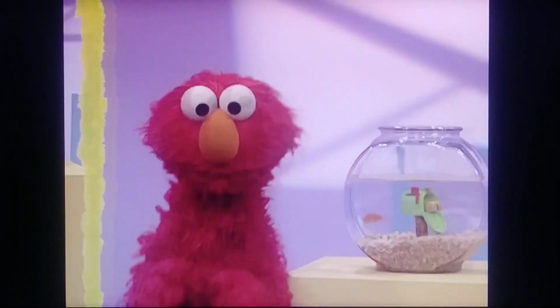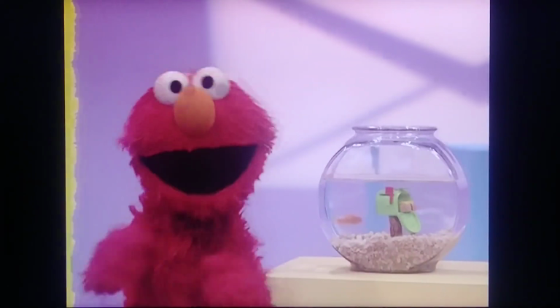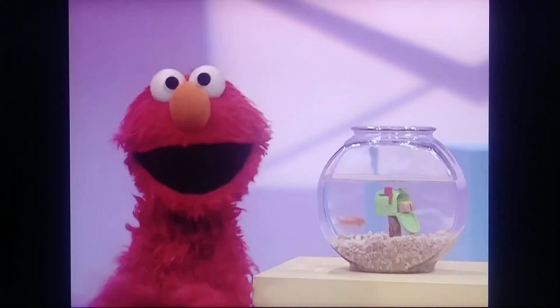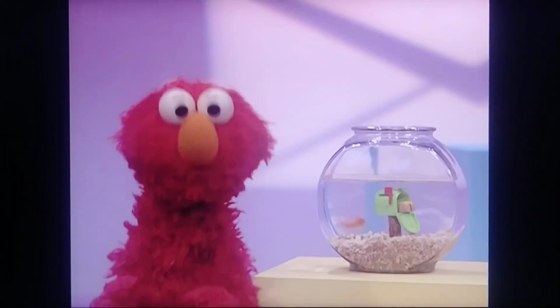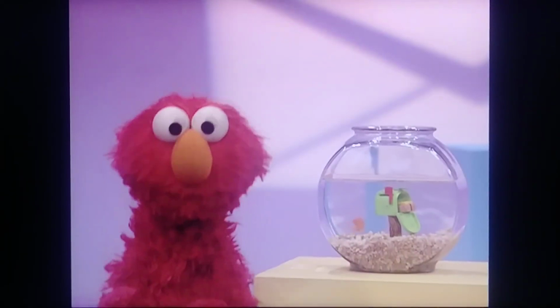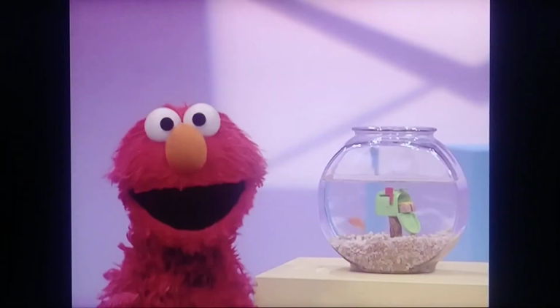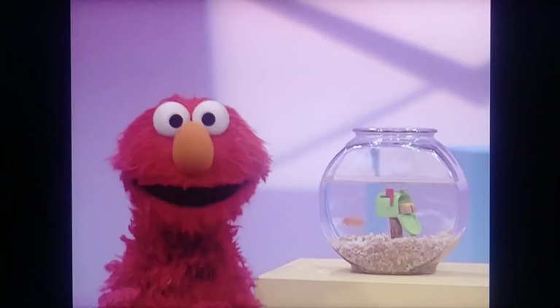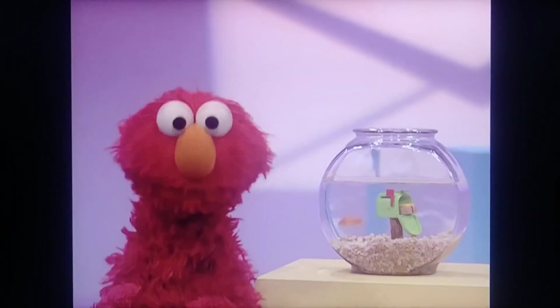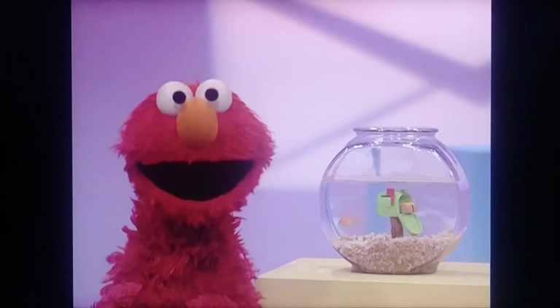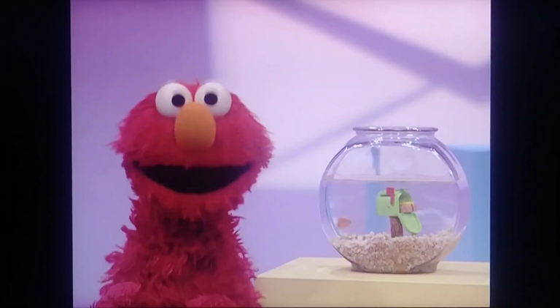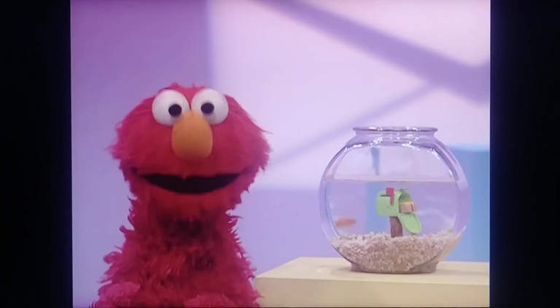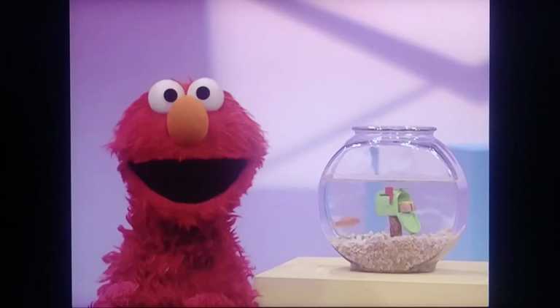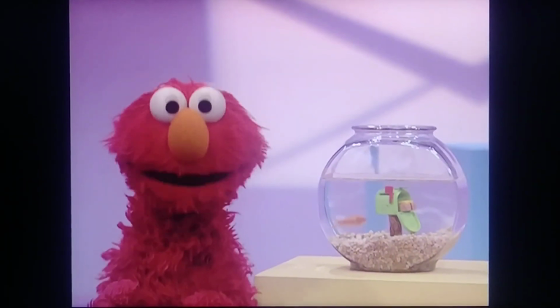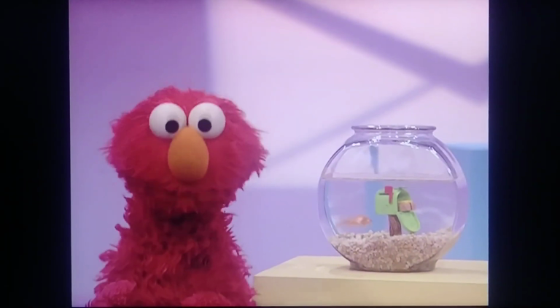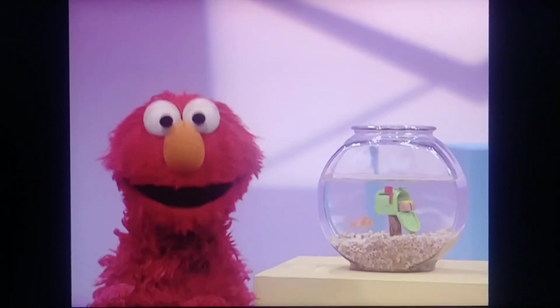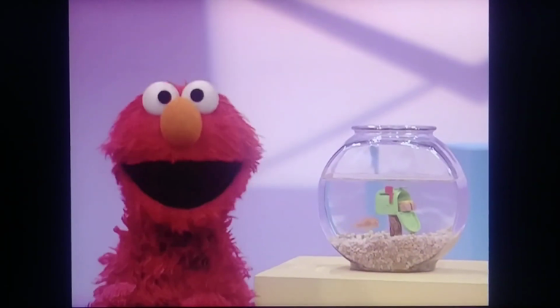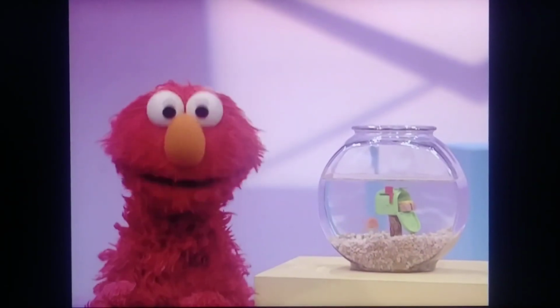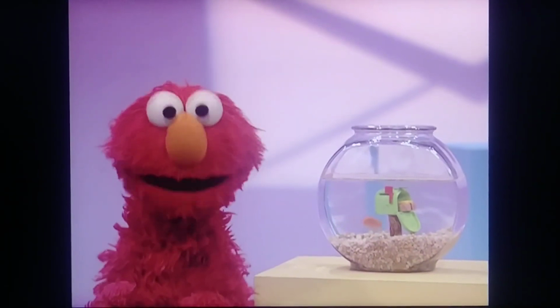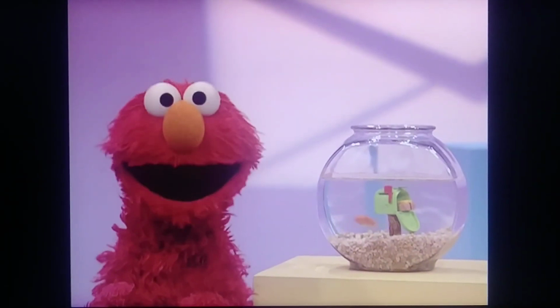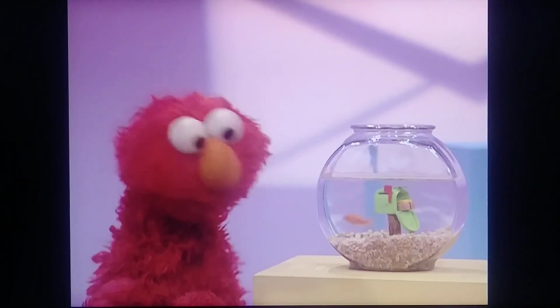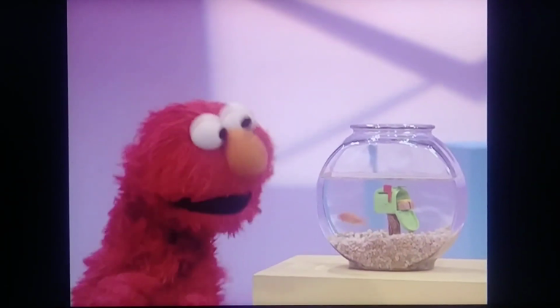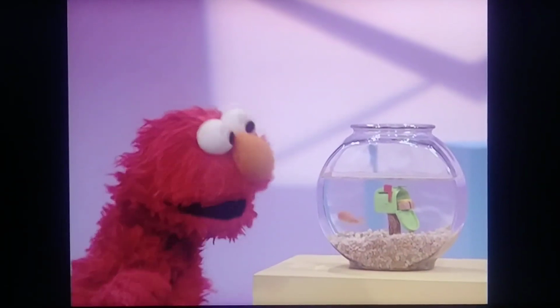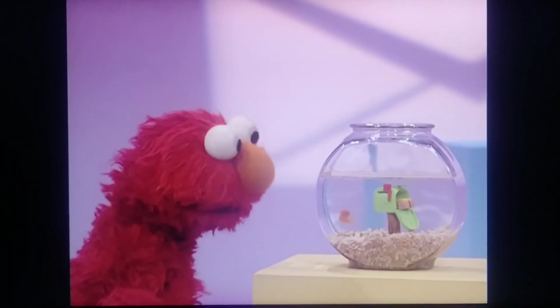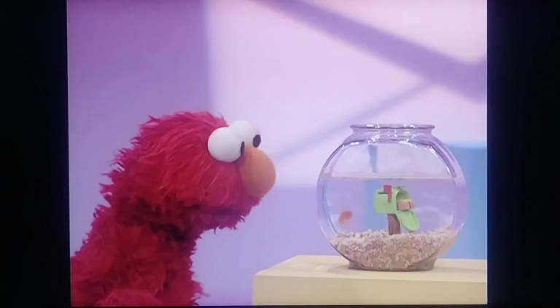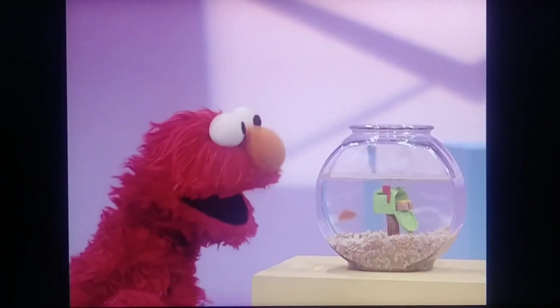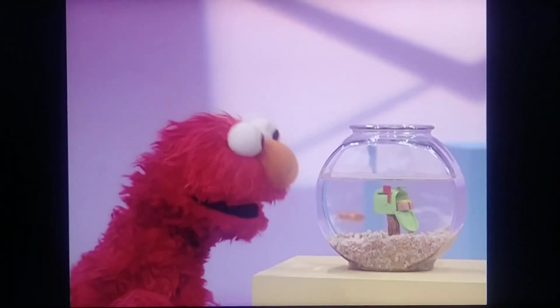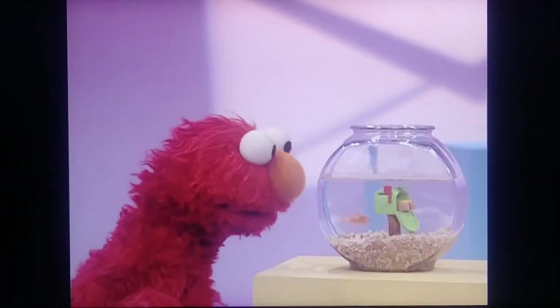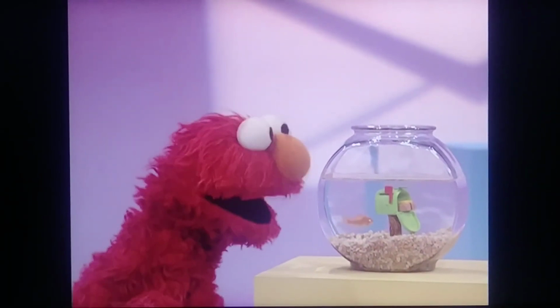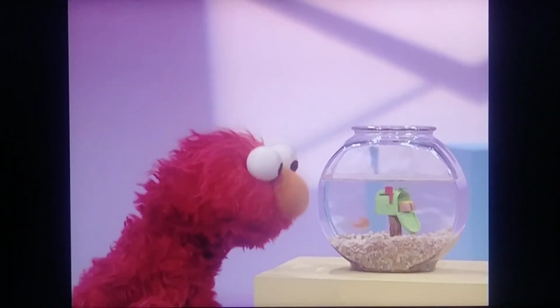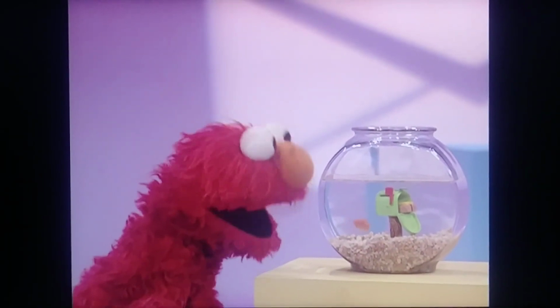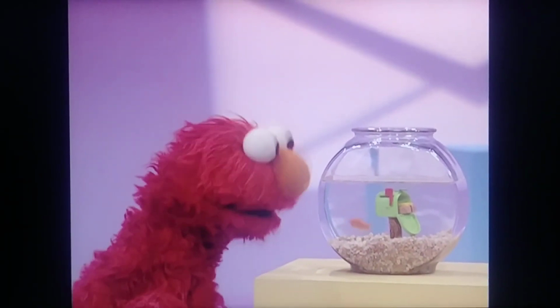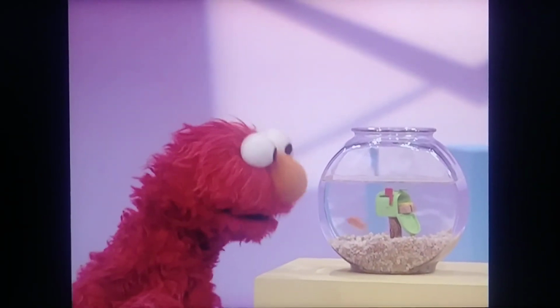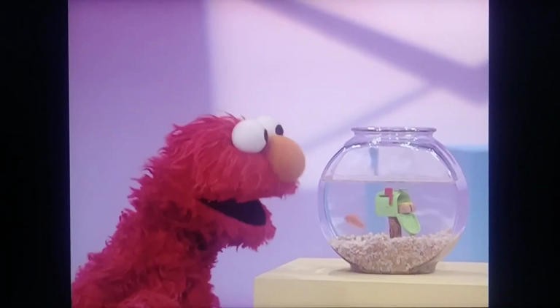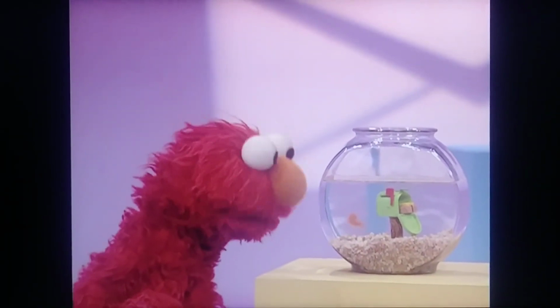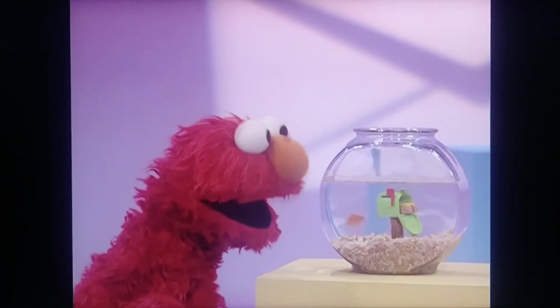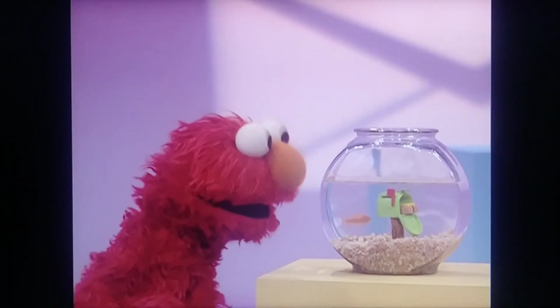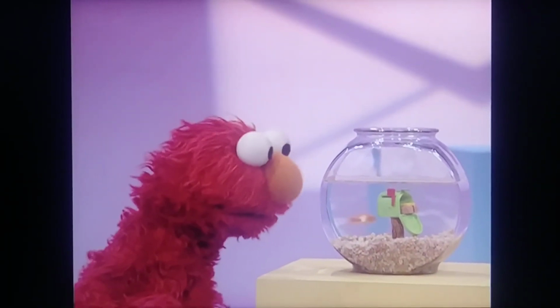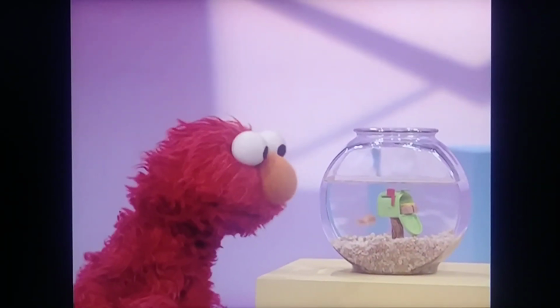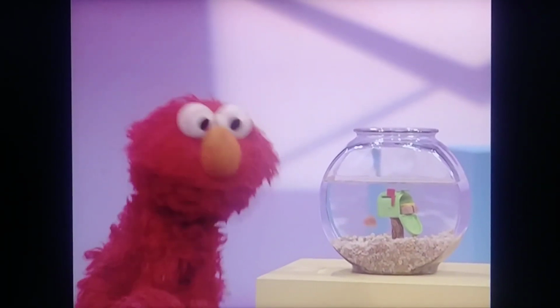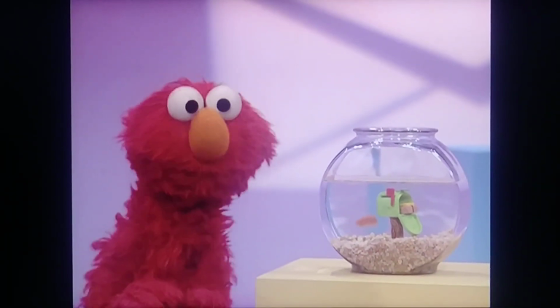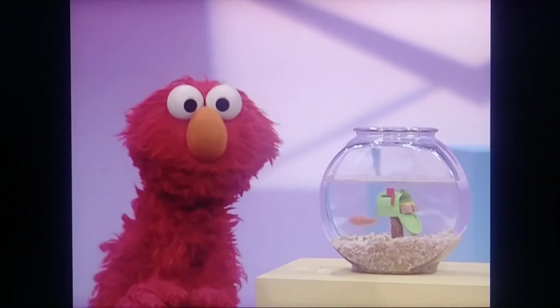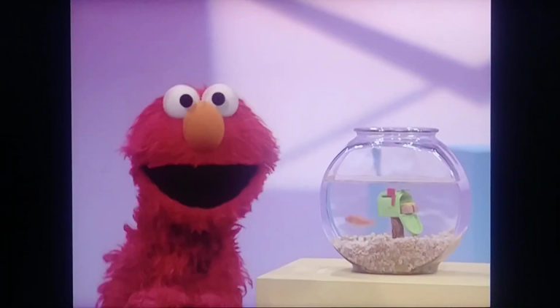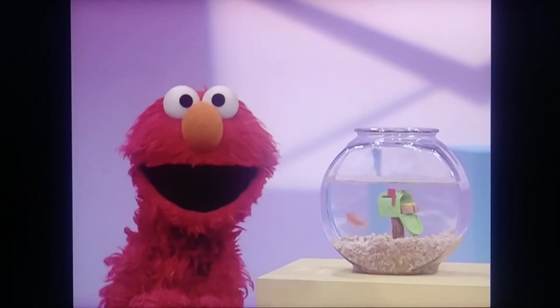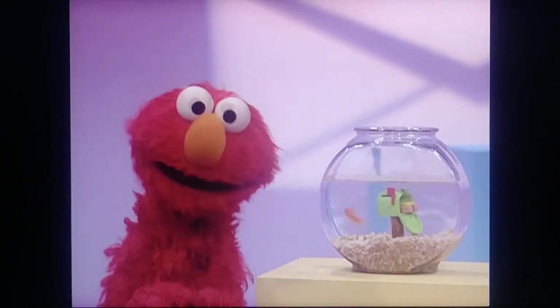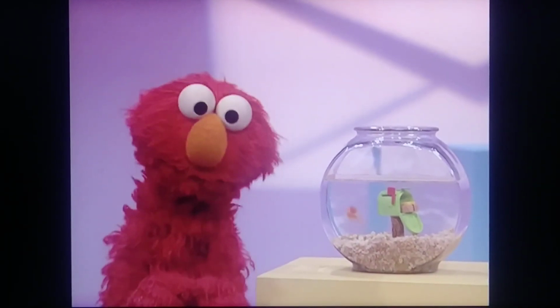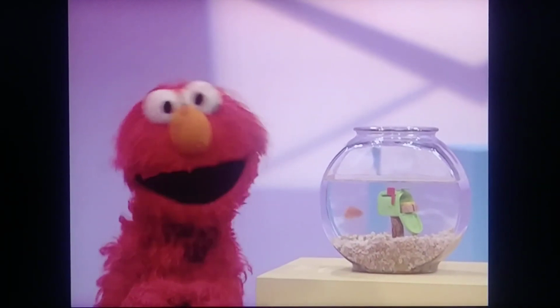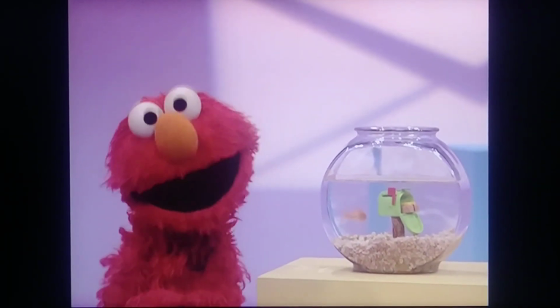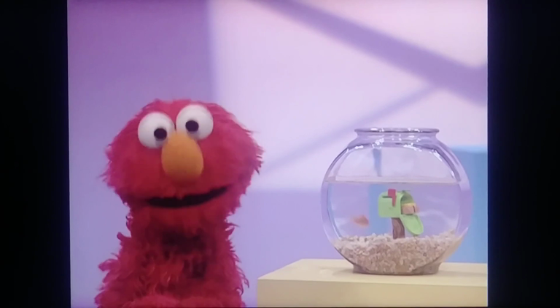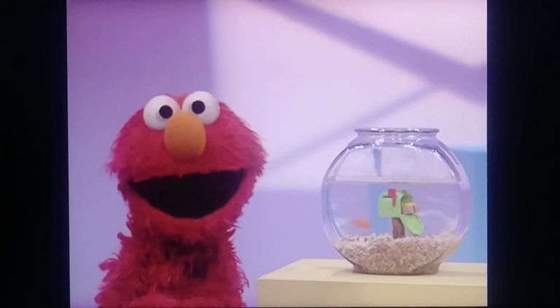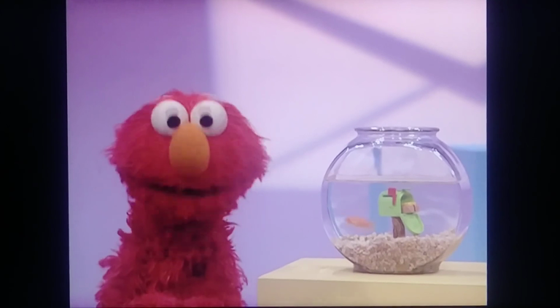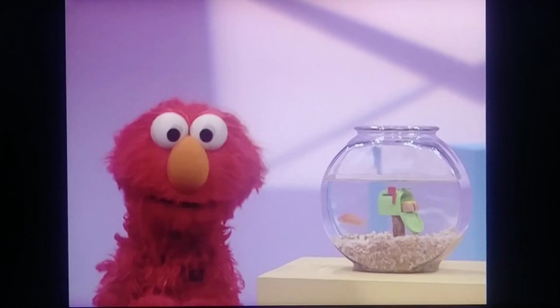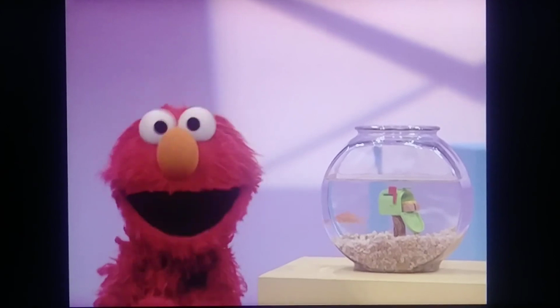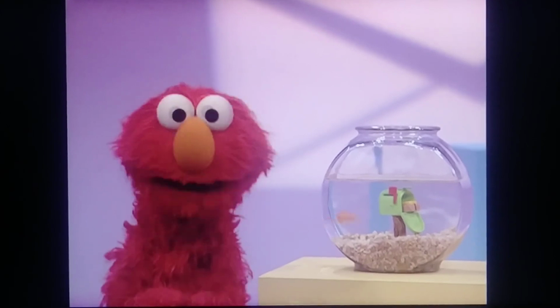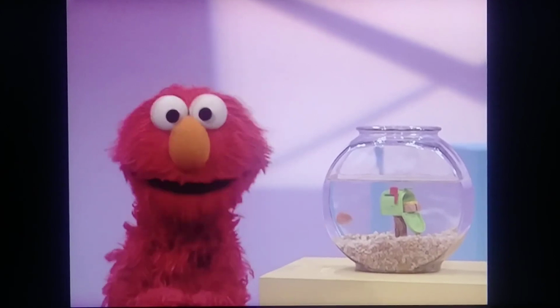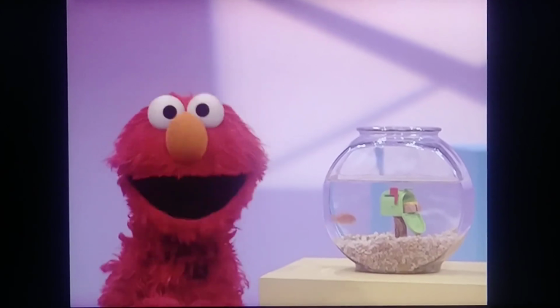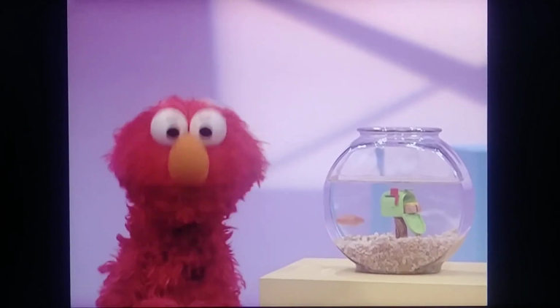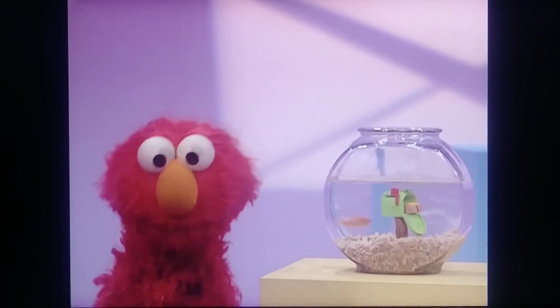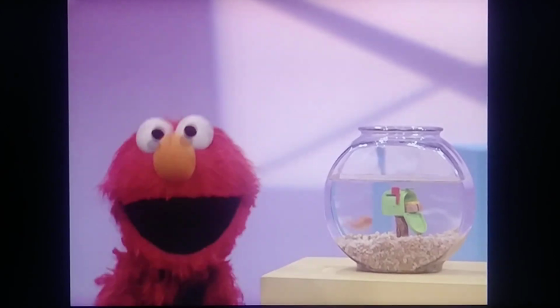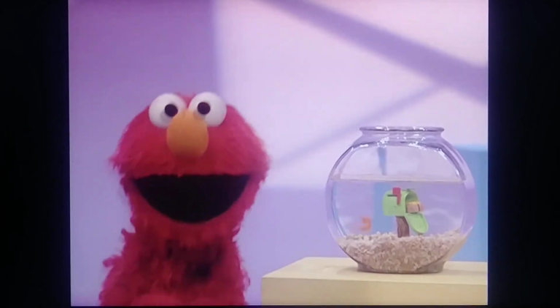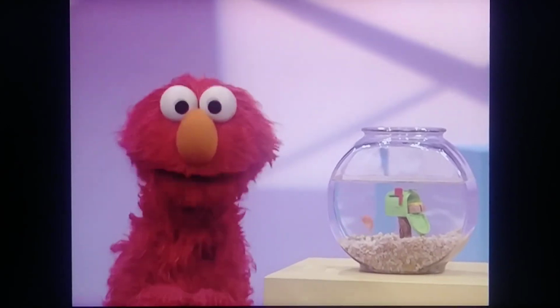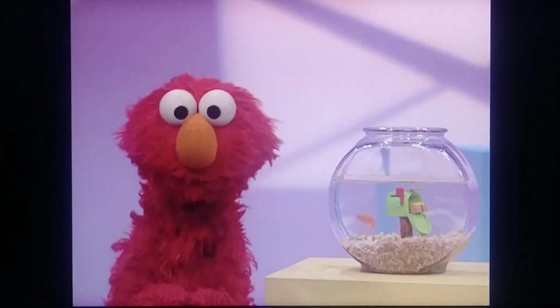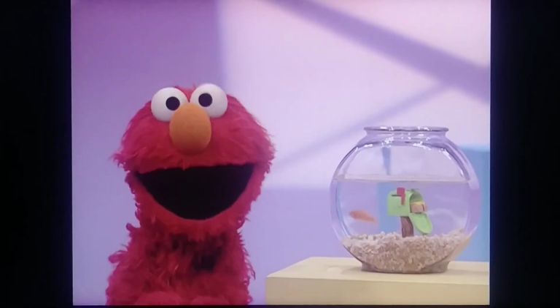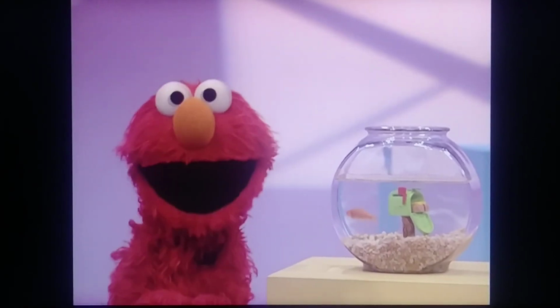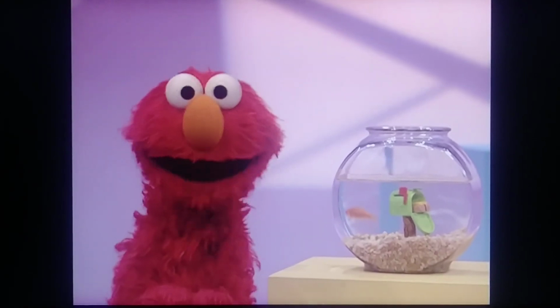Oh, thank you, everybody. And thank you, Dorothy. Now Elmo will ask a baby.